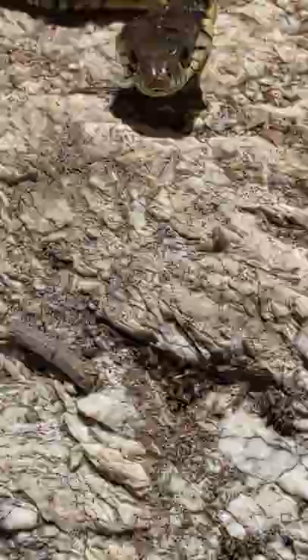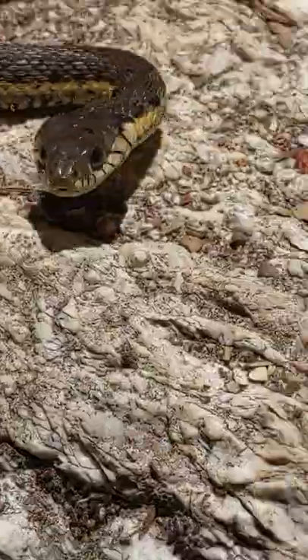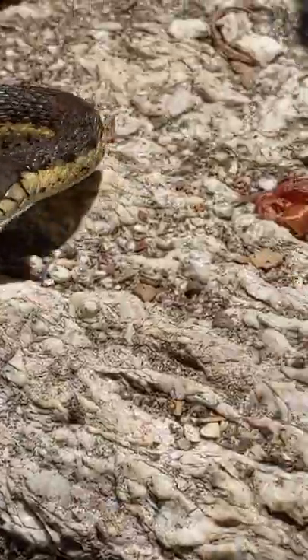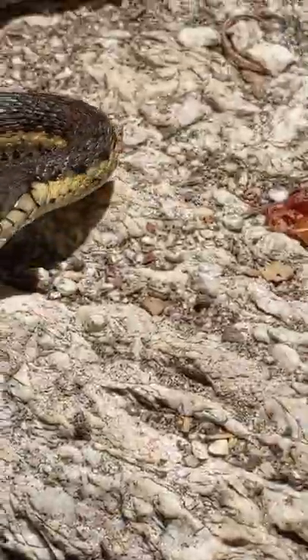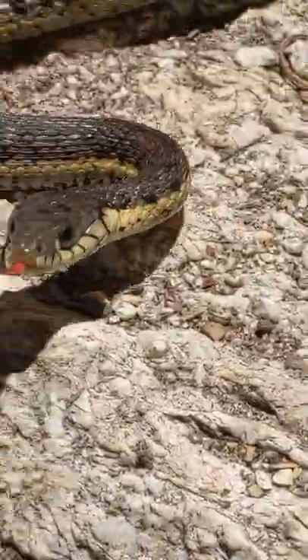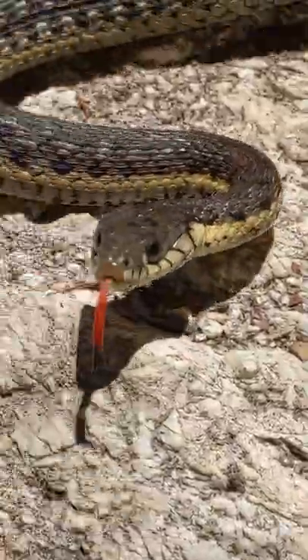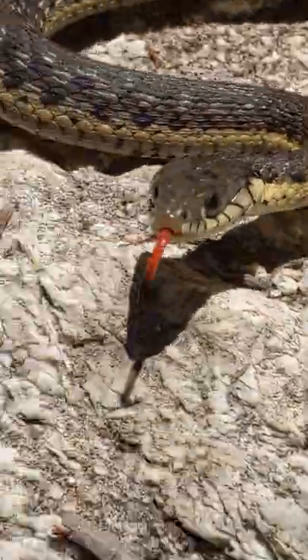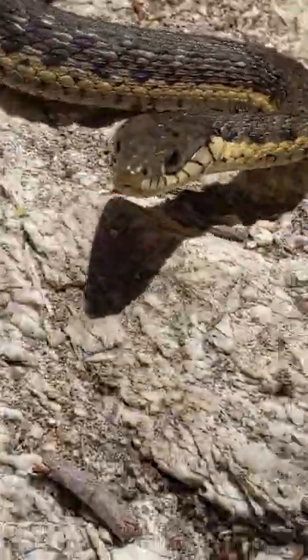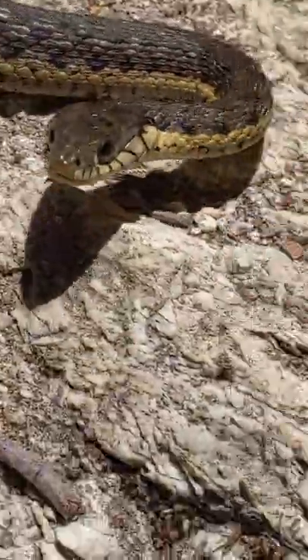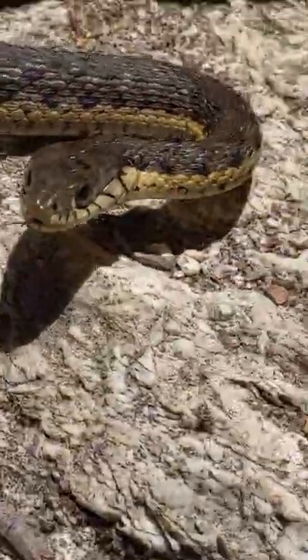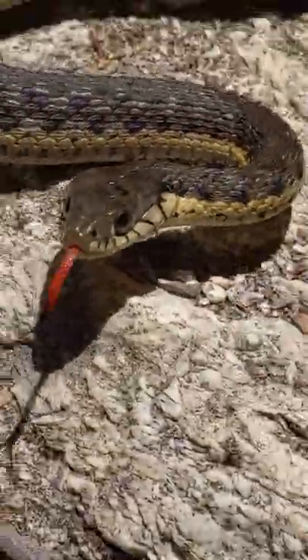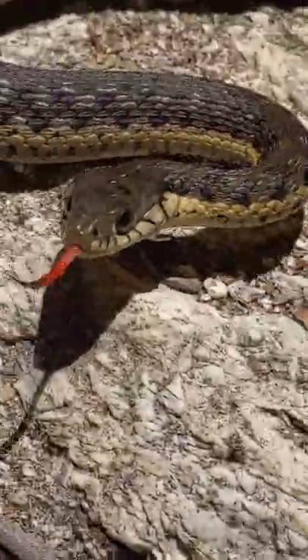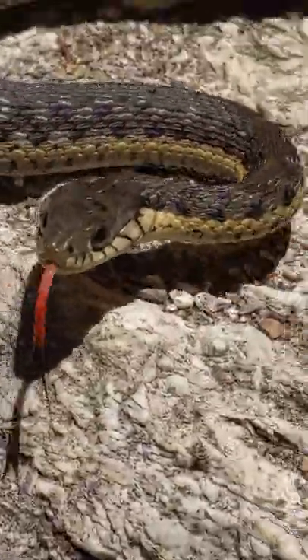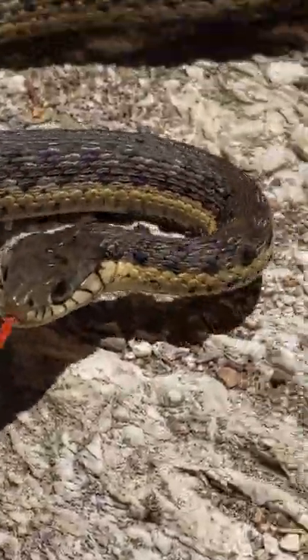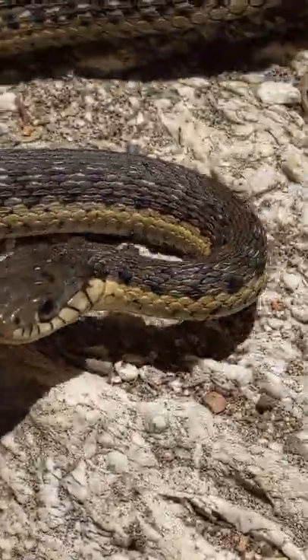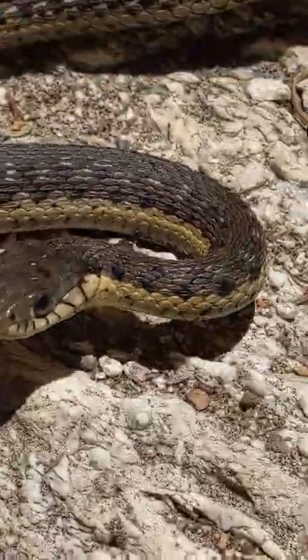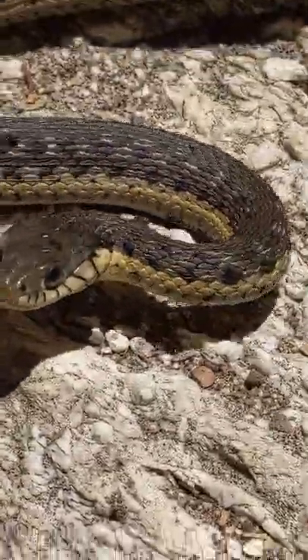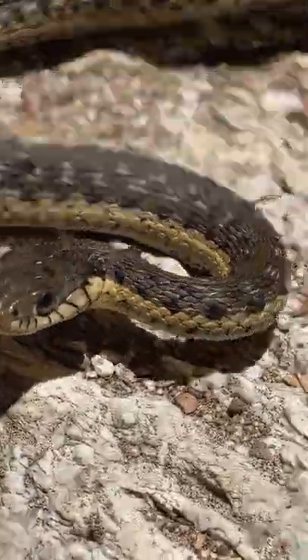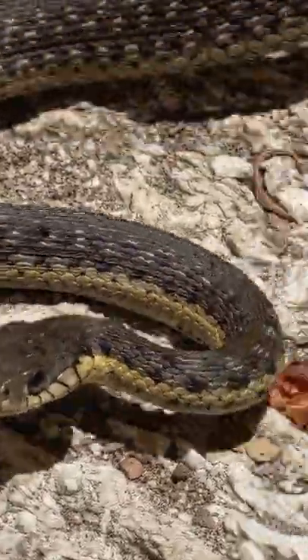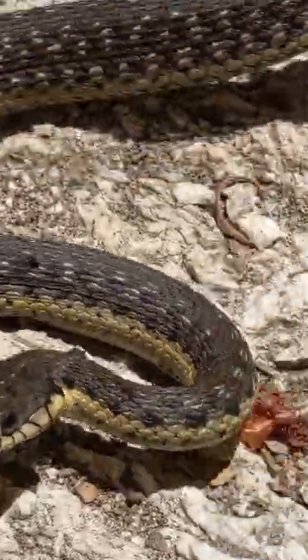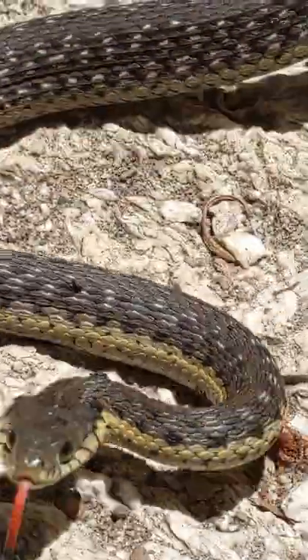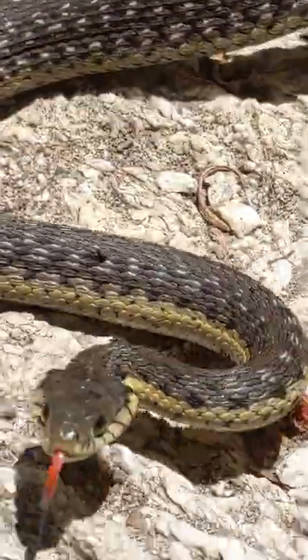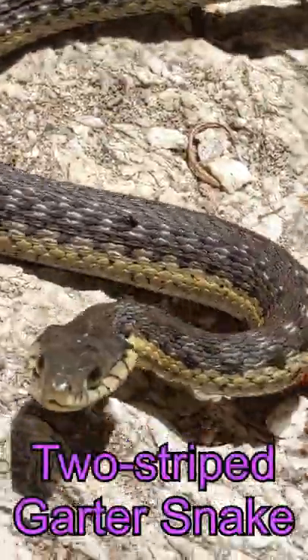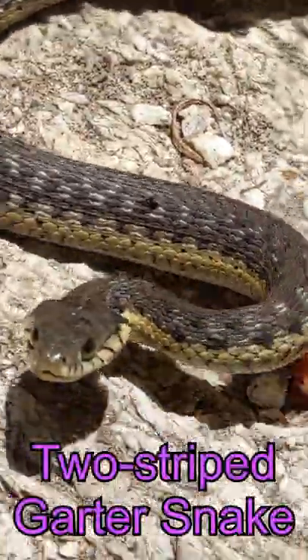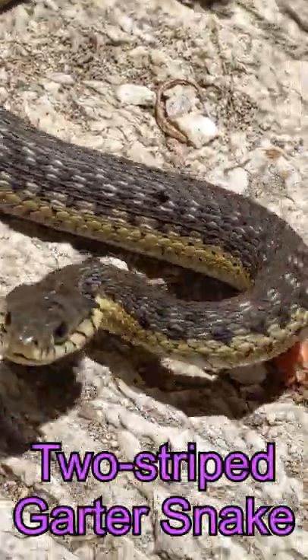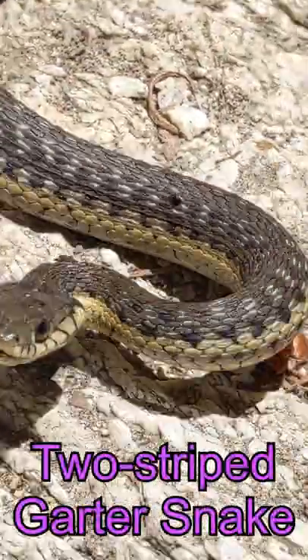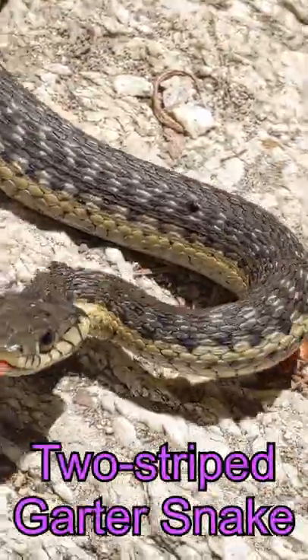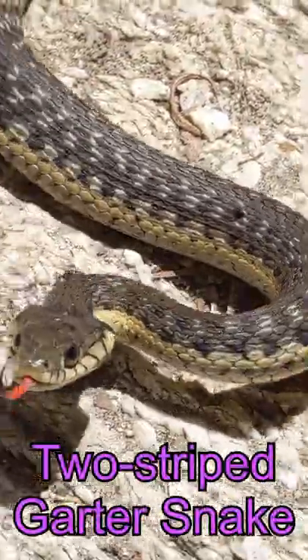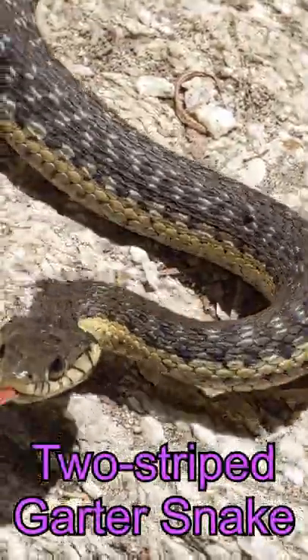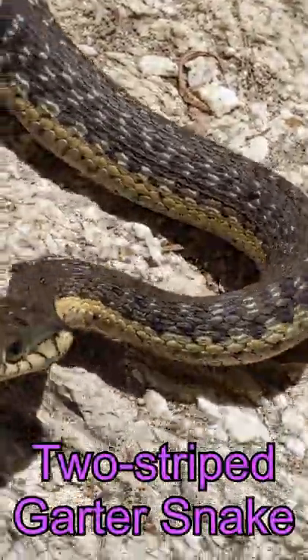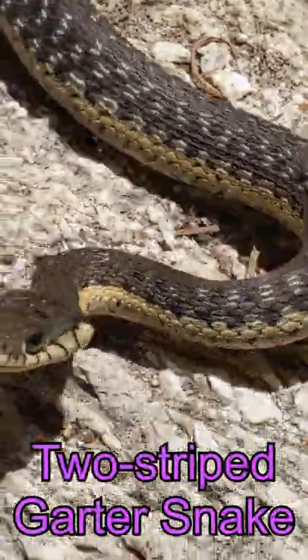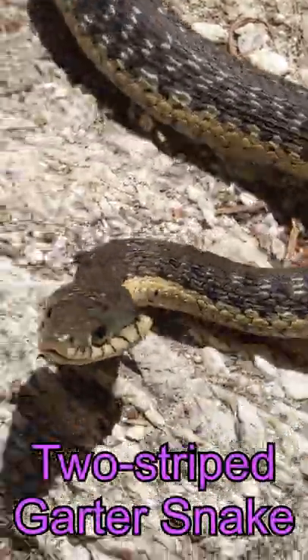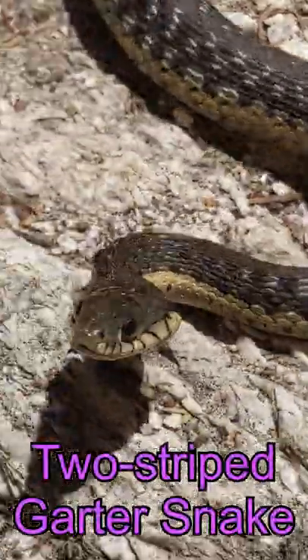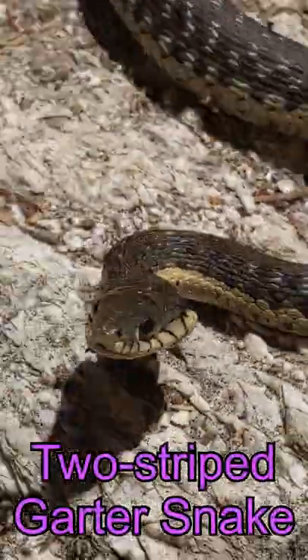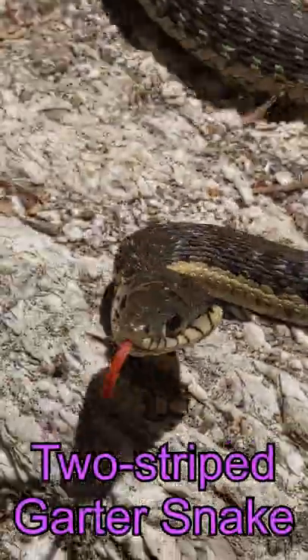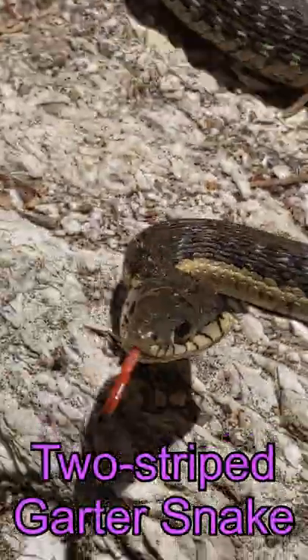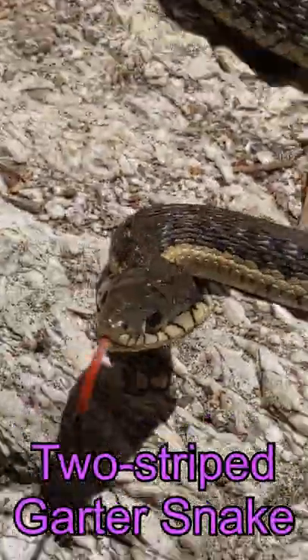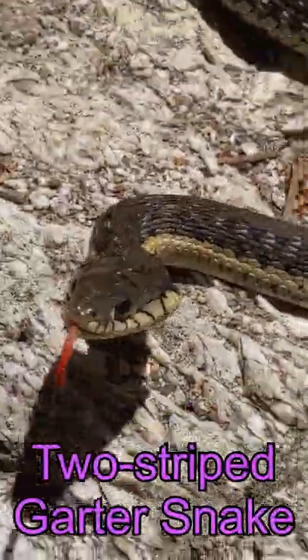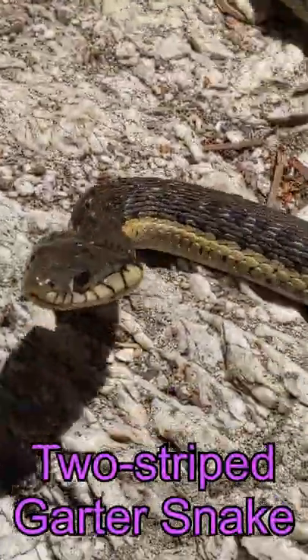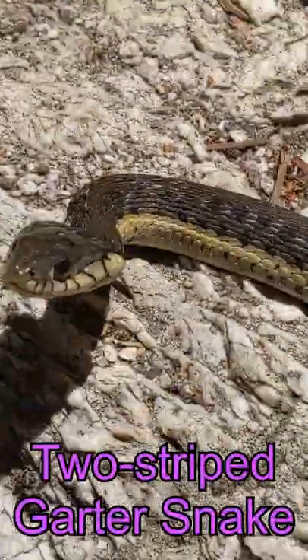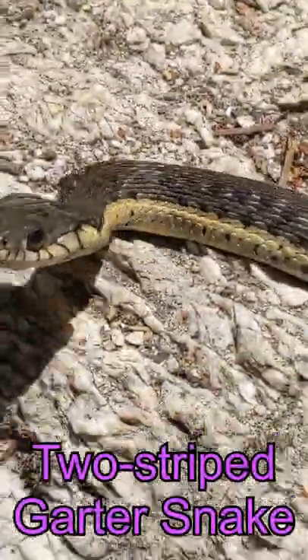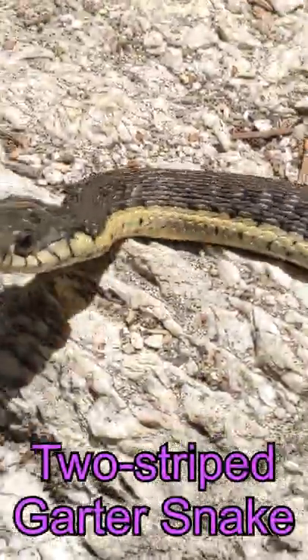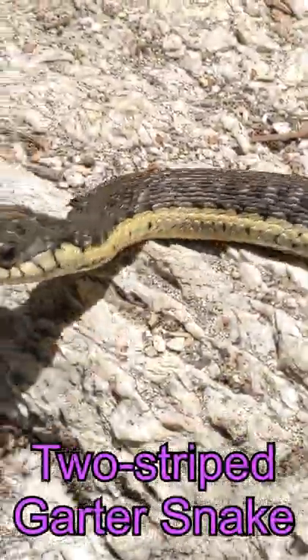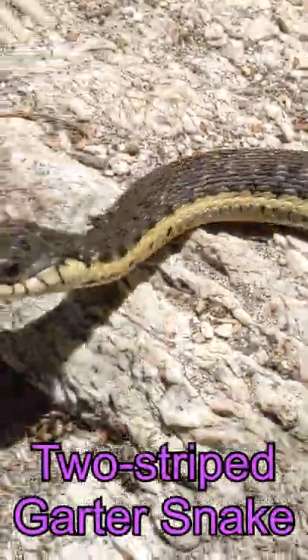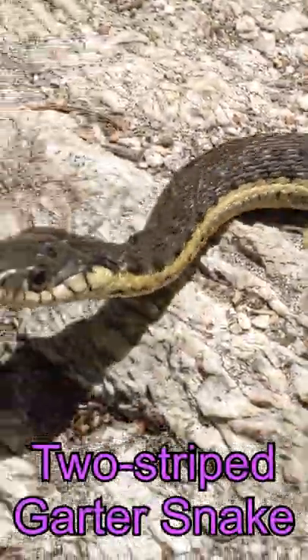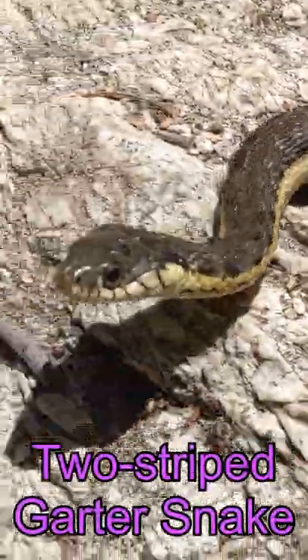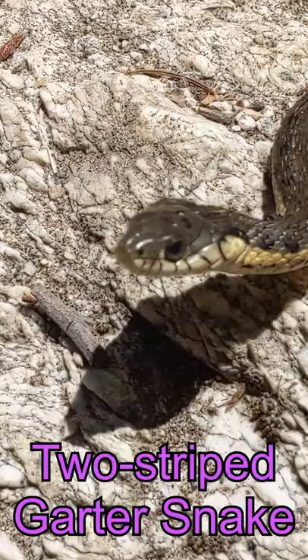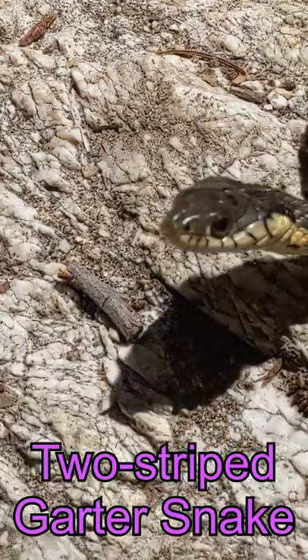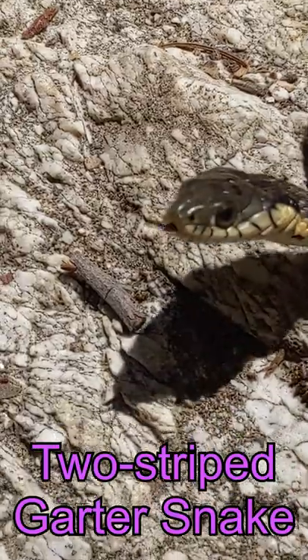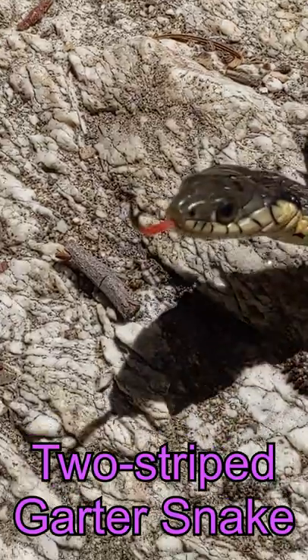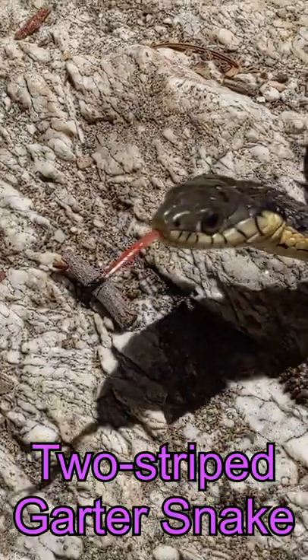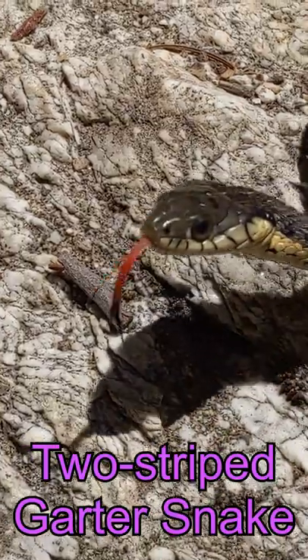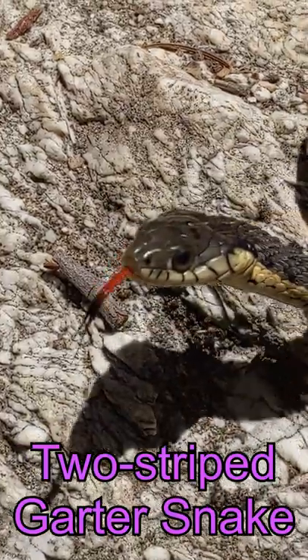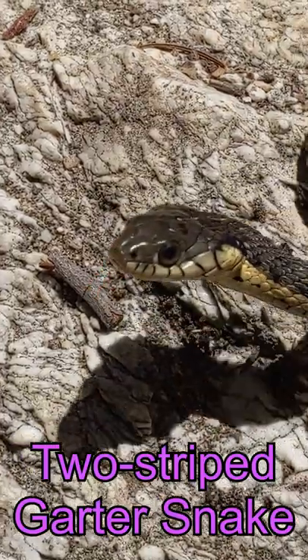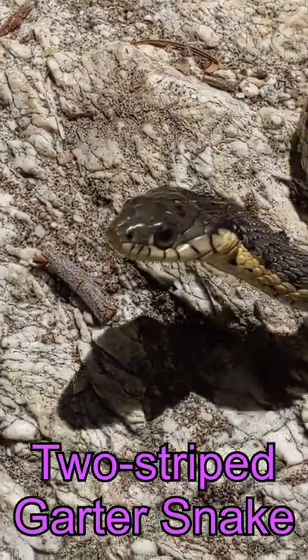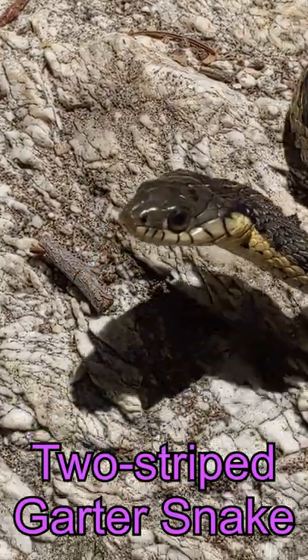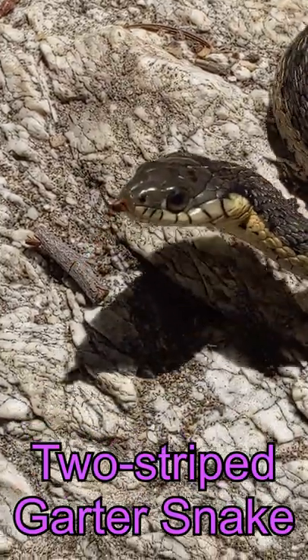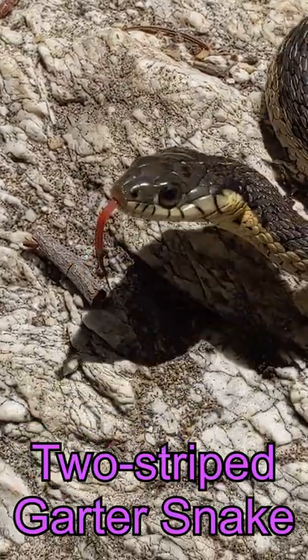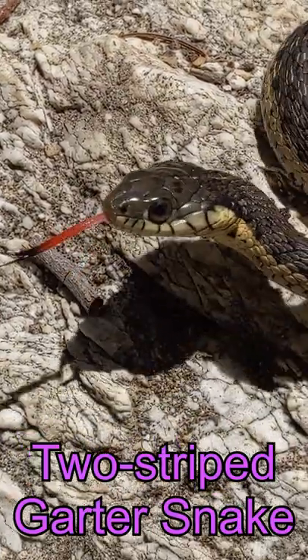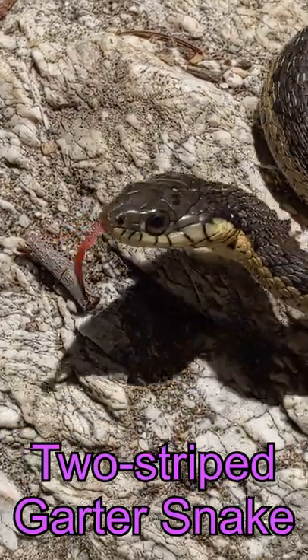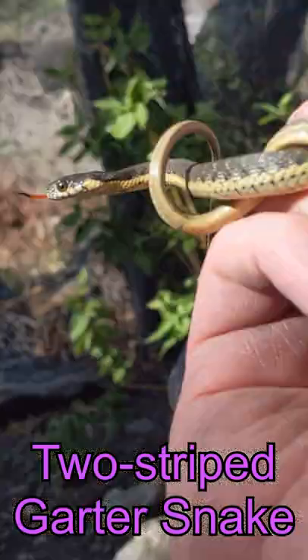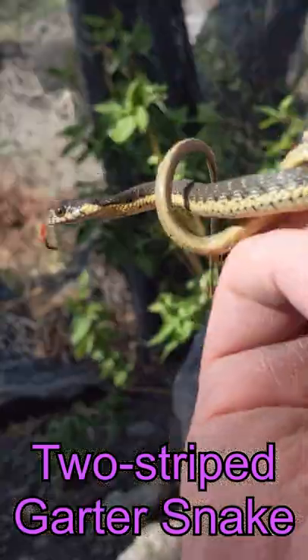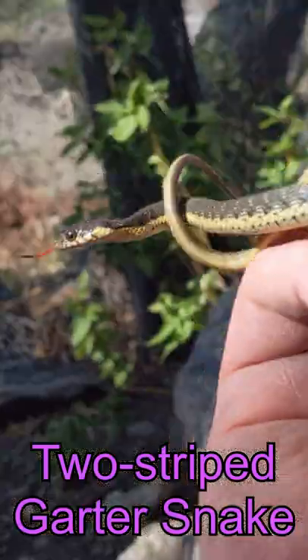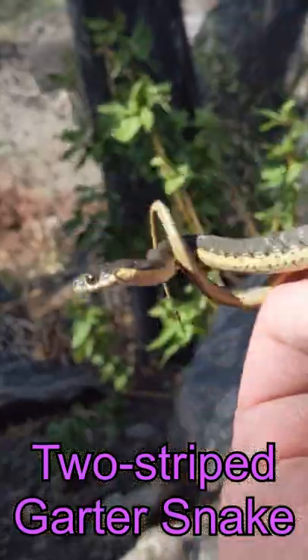Whoa, what a cool snake! This is a two-stripe garter snake. These guys are found both in the state of California and Baja, California.